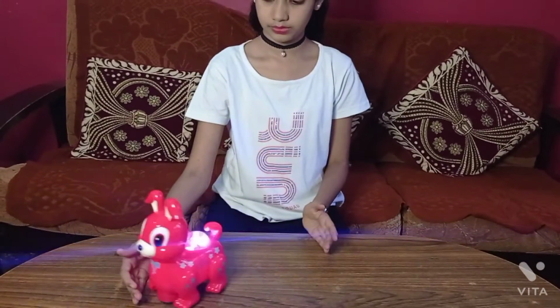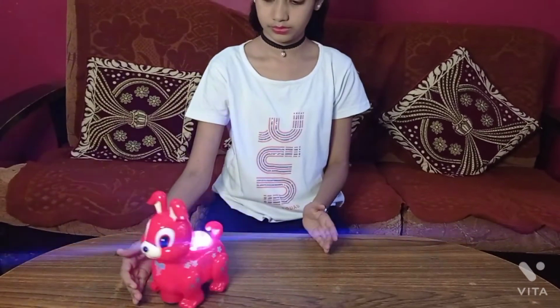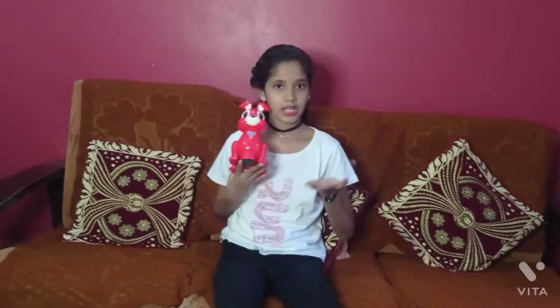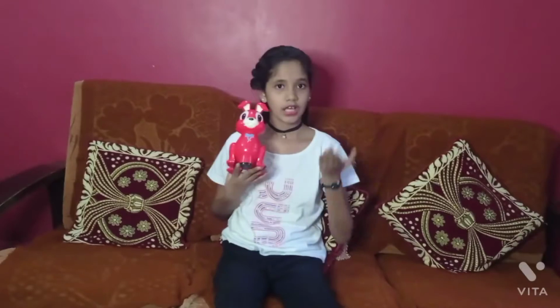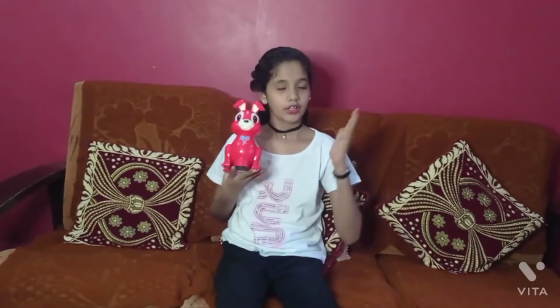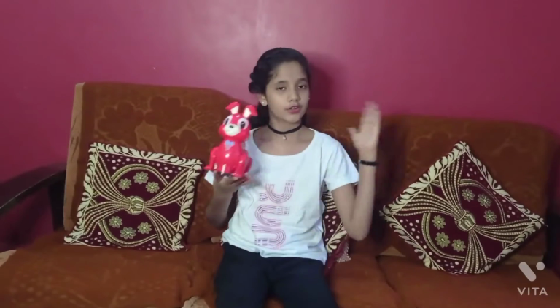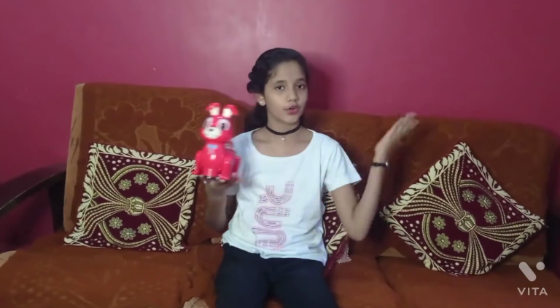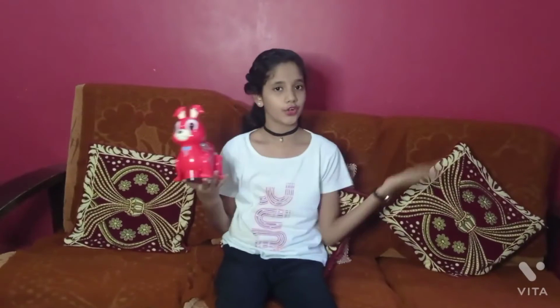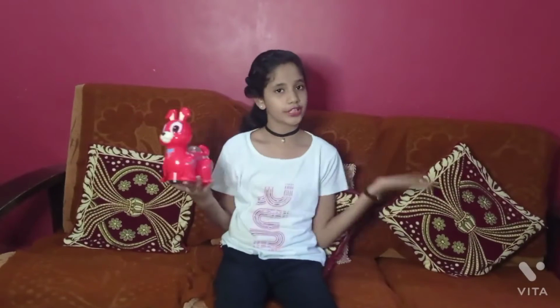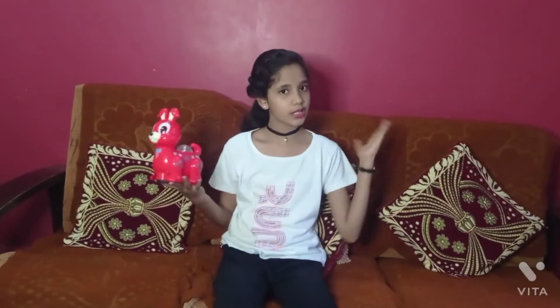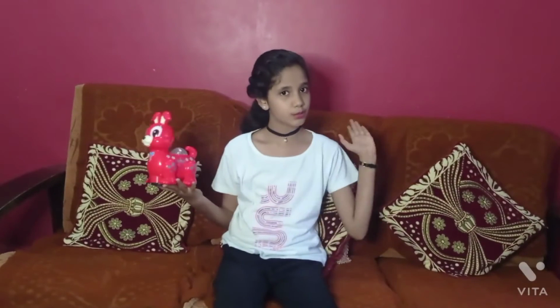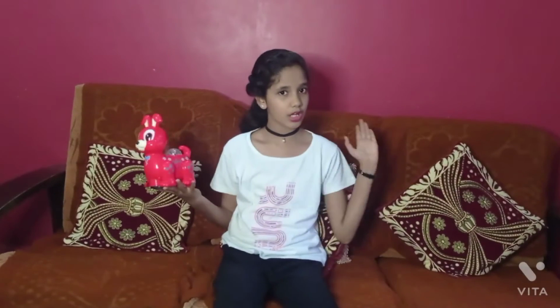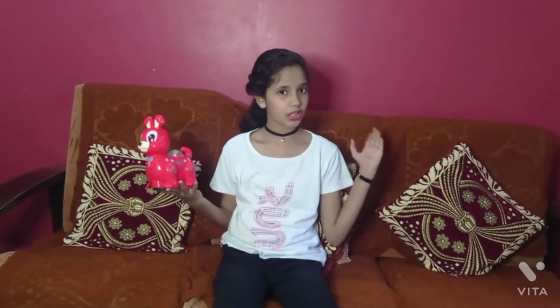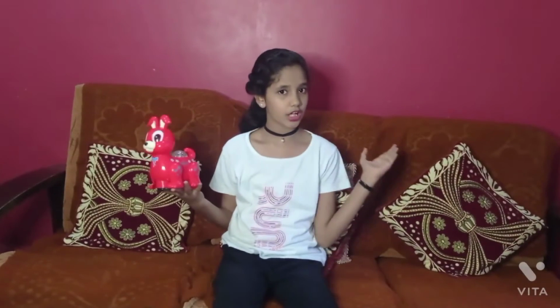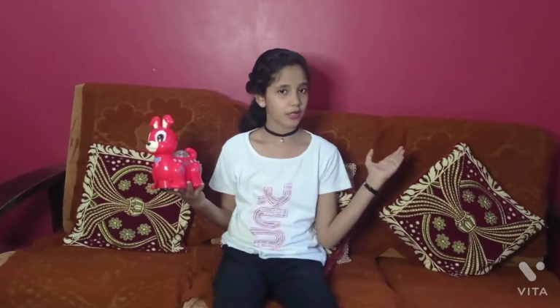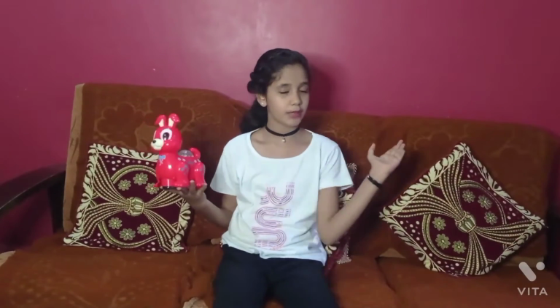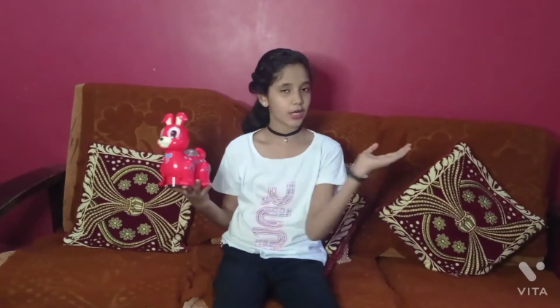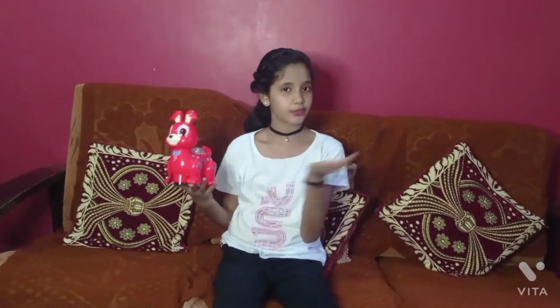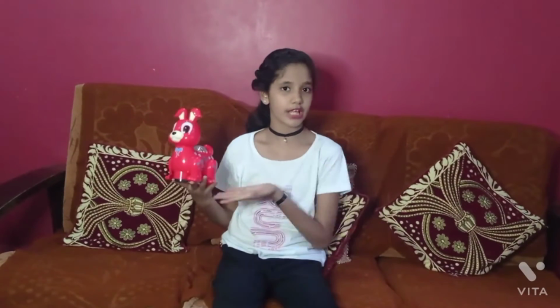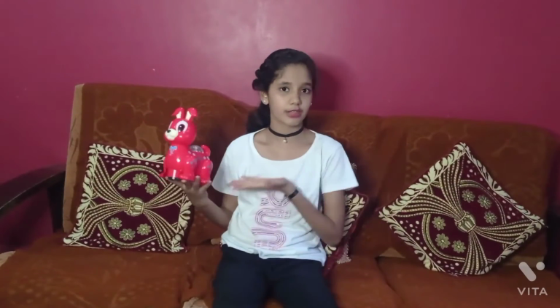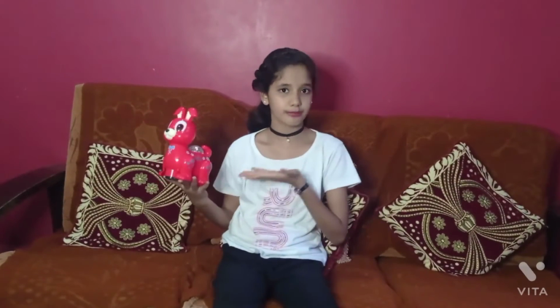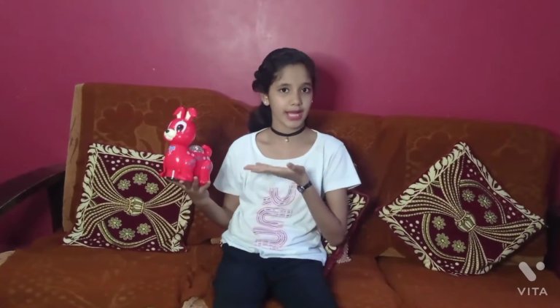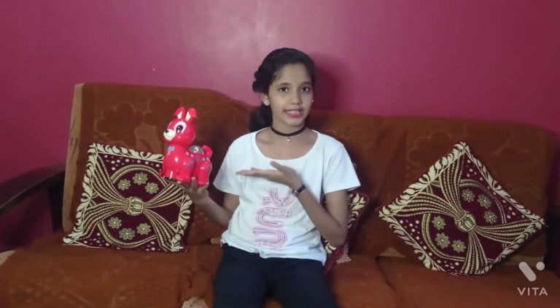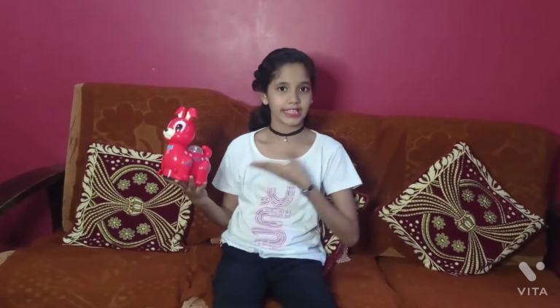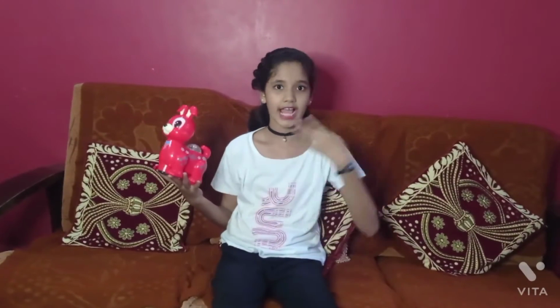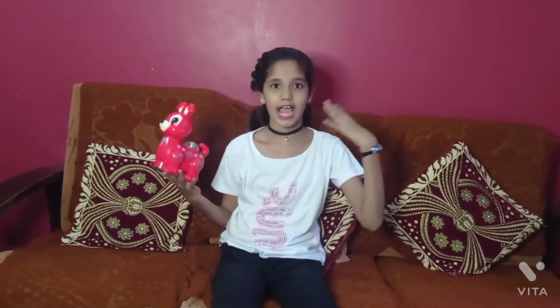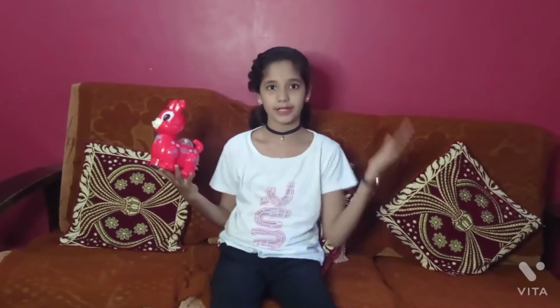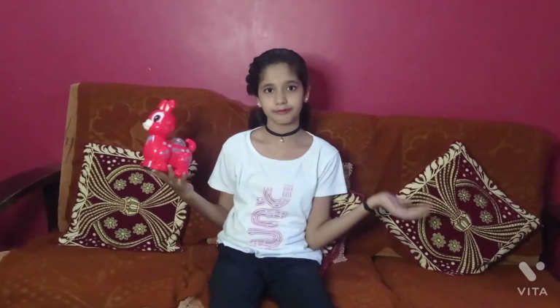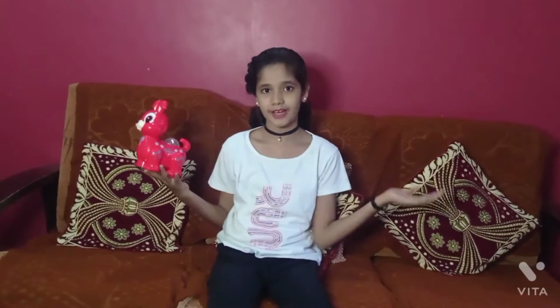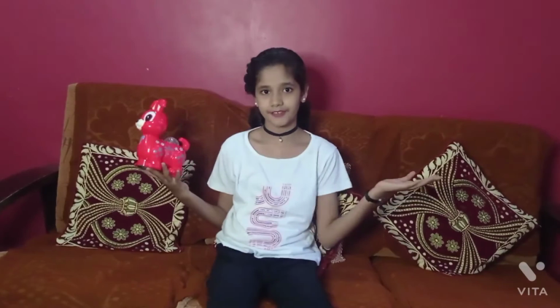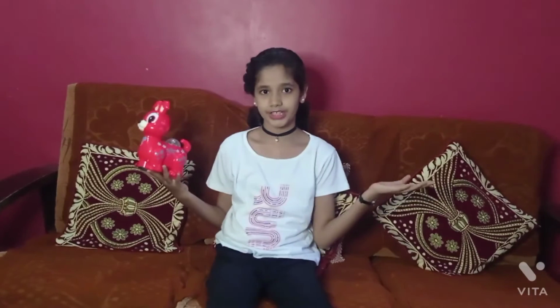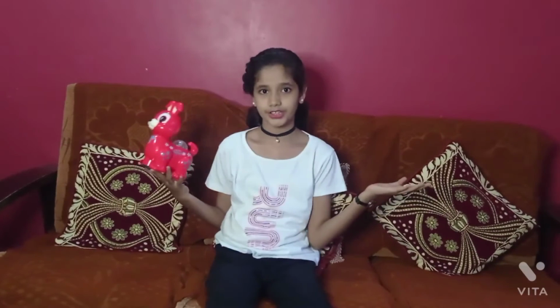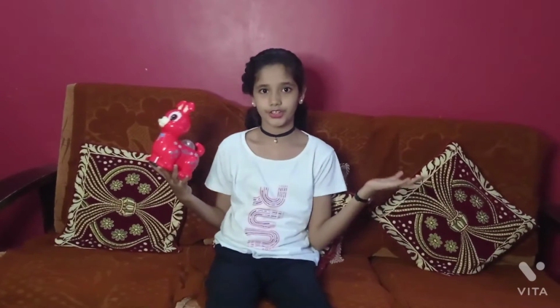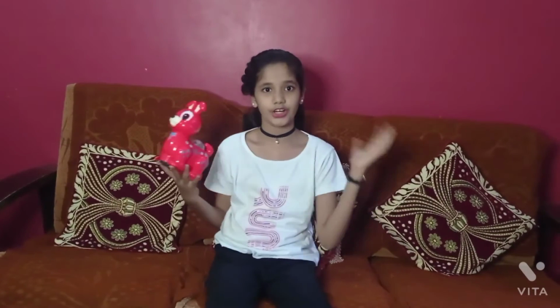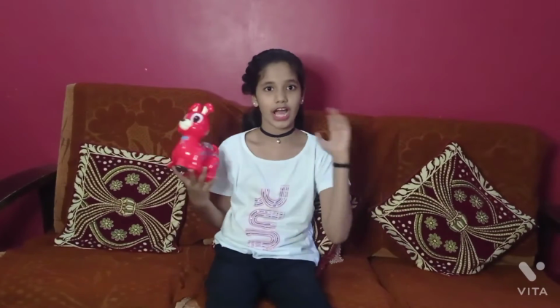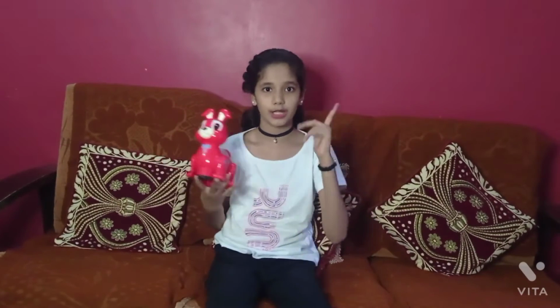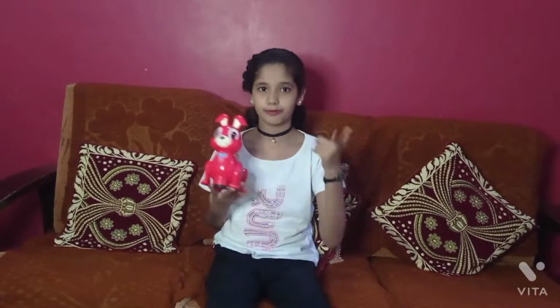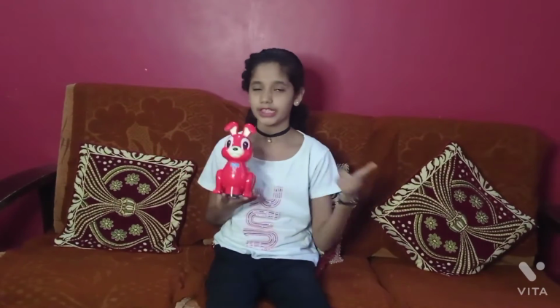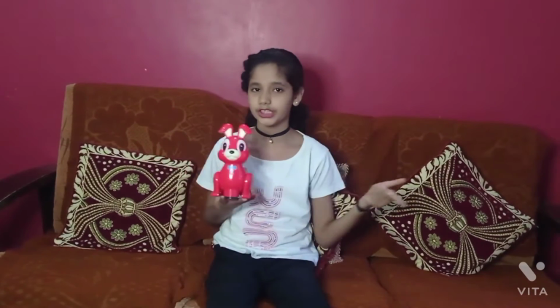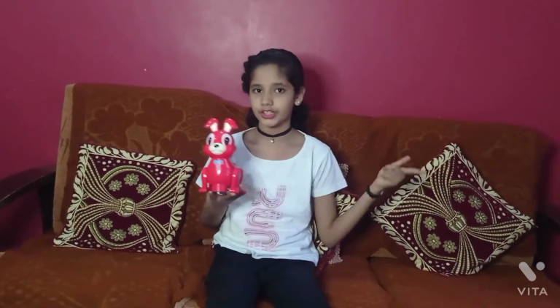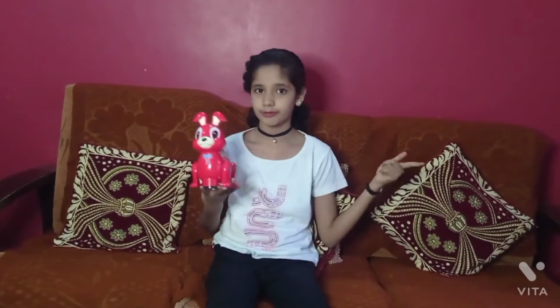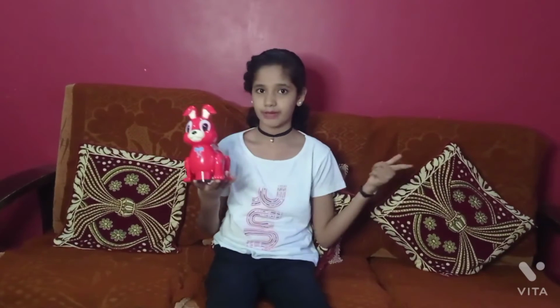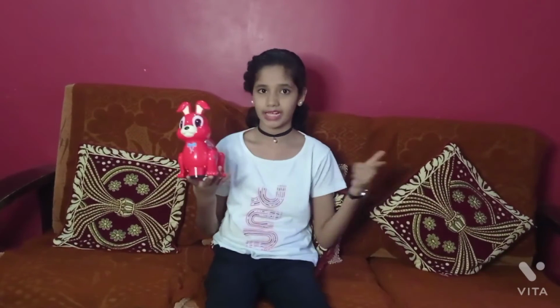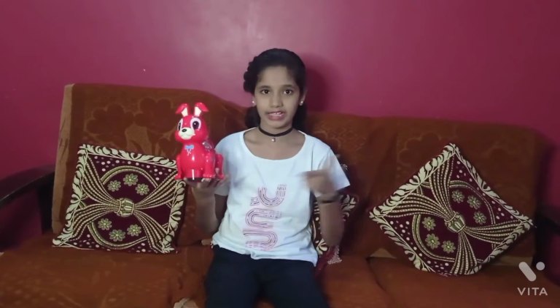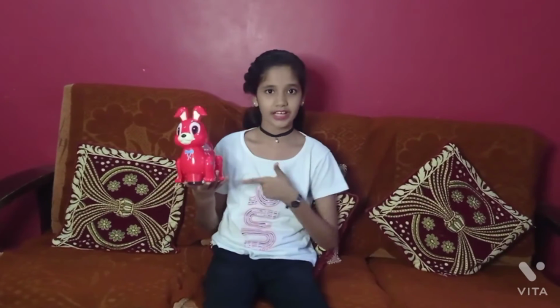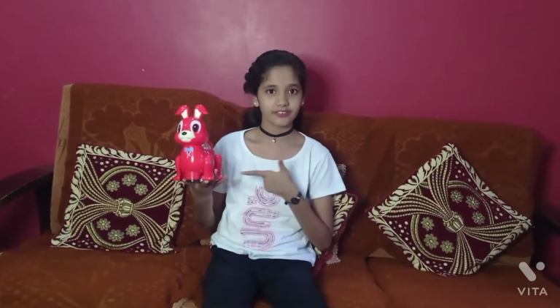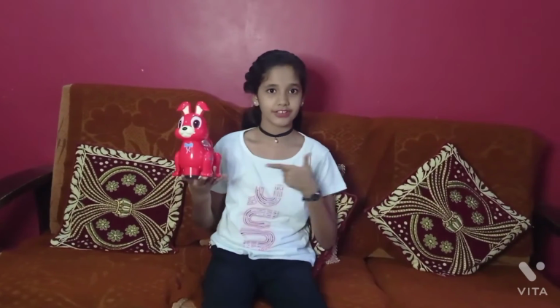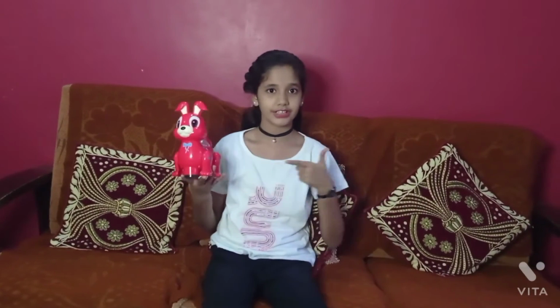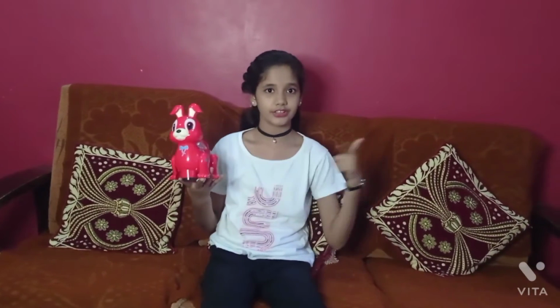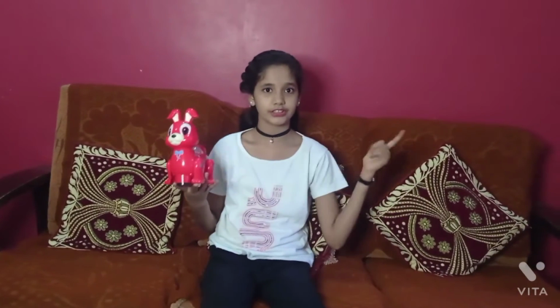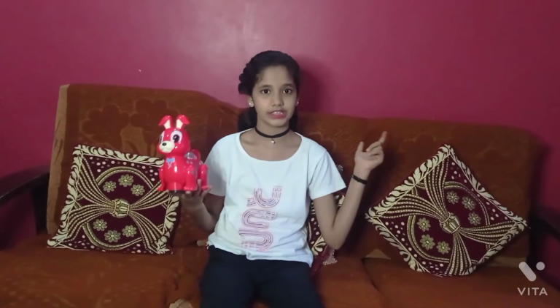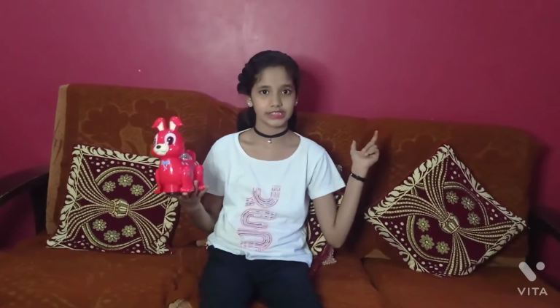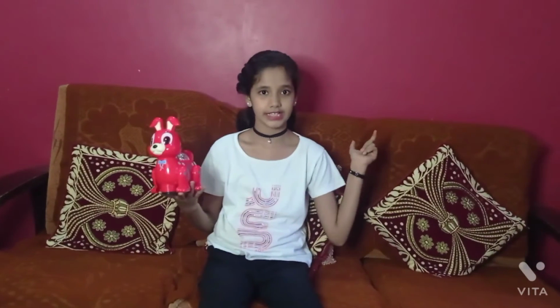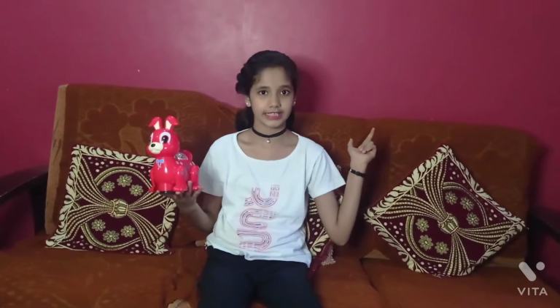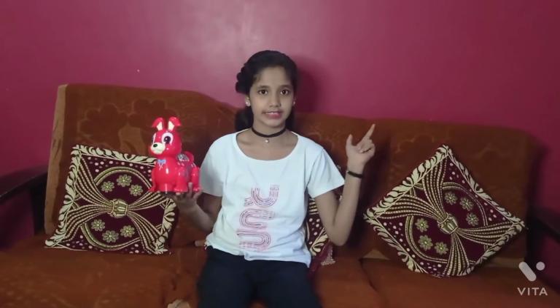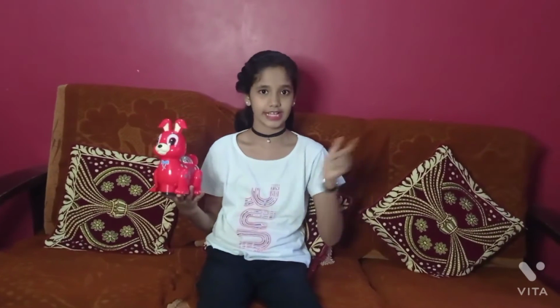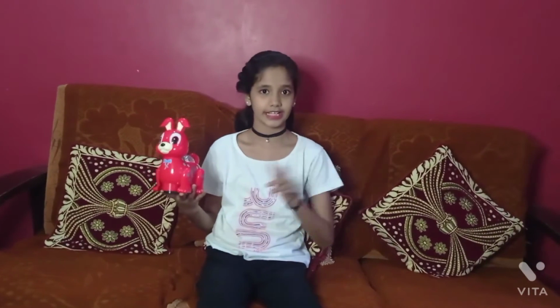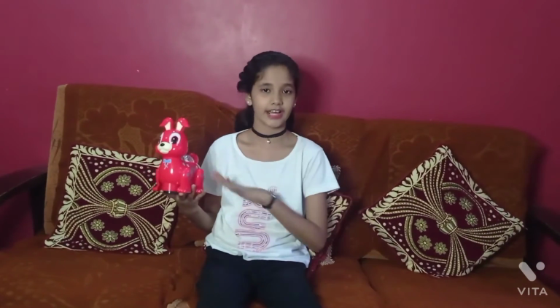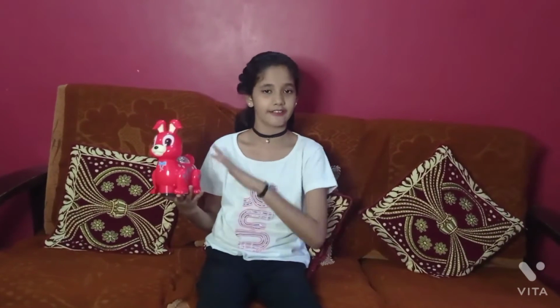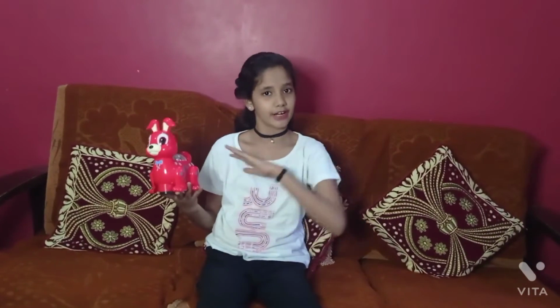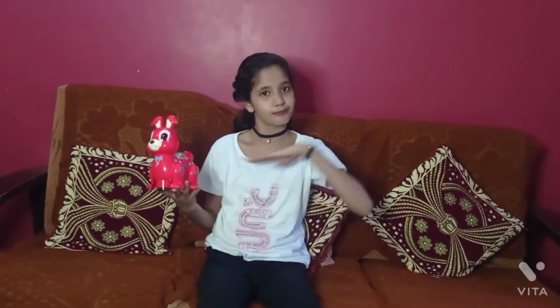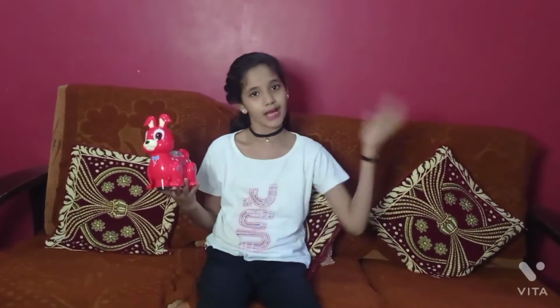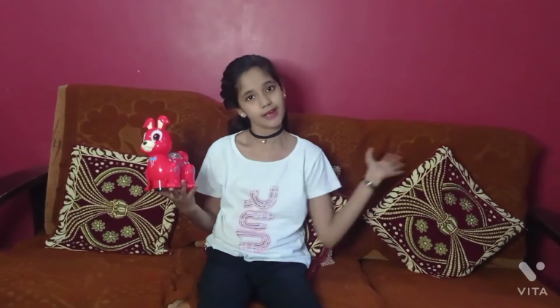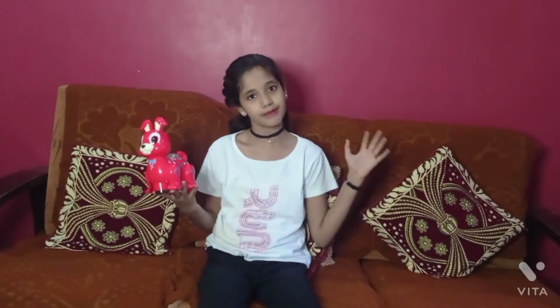So this was all about this bunny and my video. Meet you in my next video. Take care, bye bye!